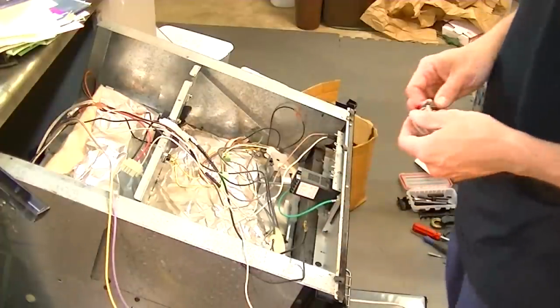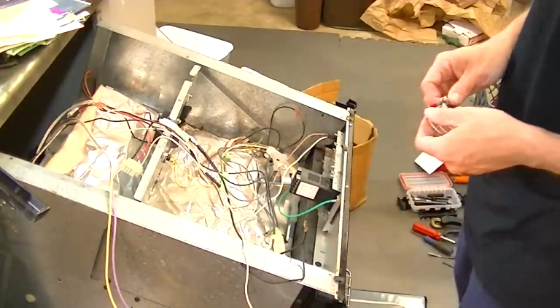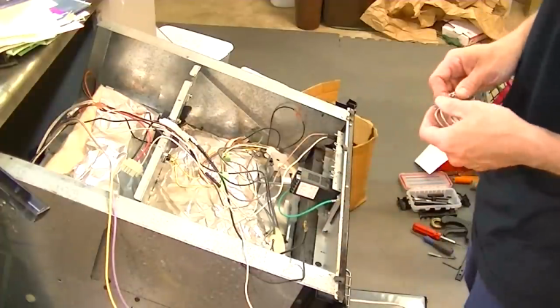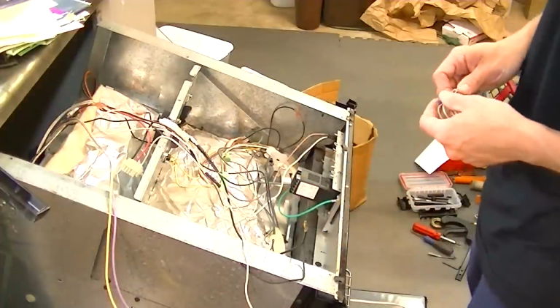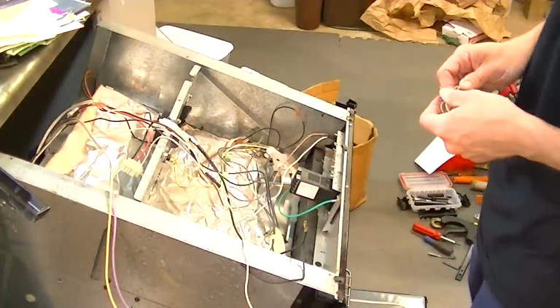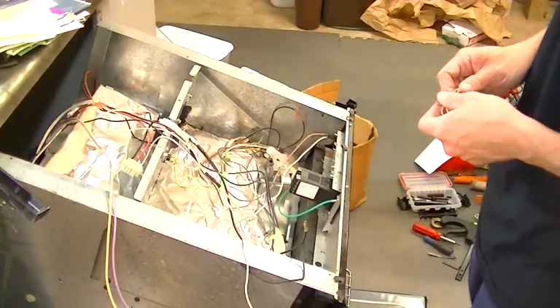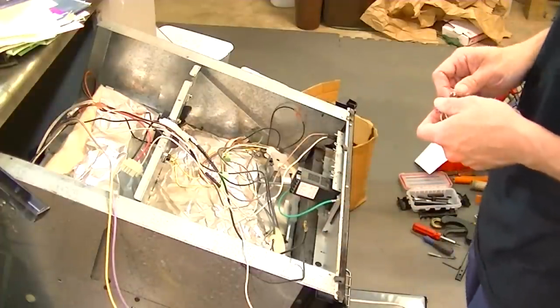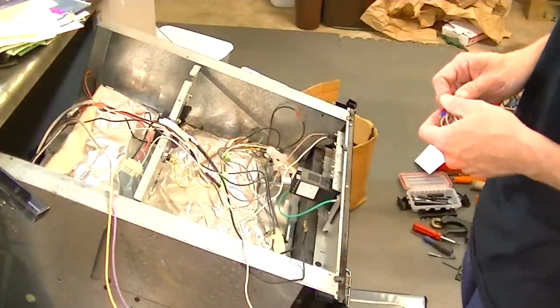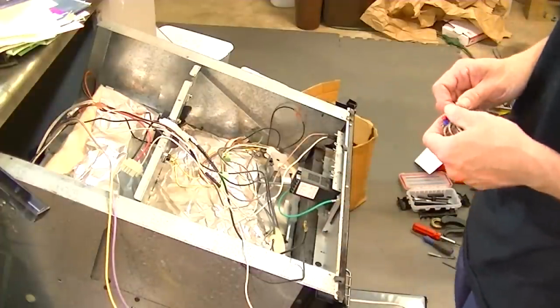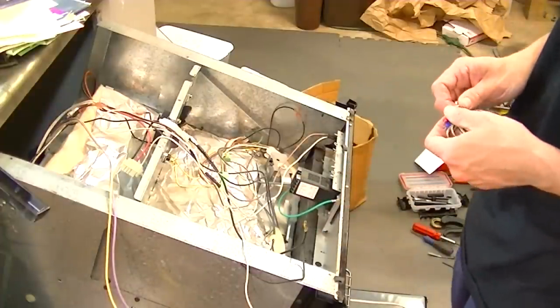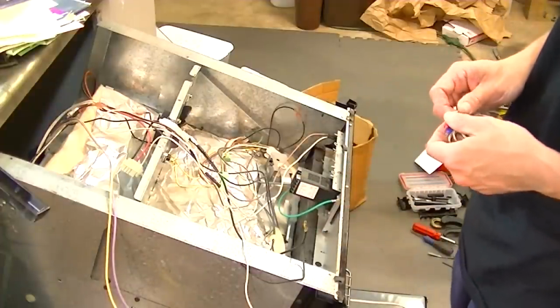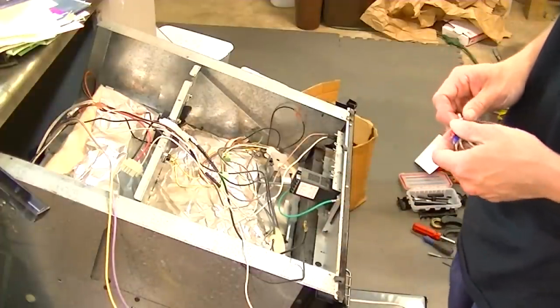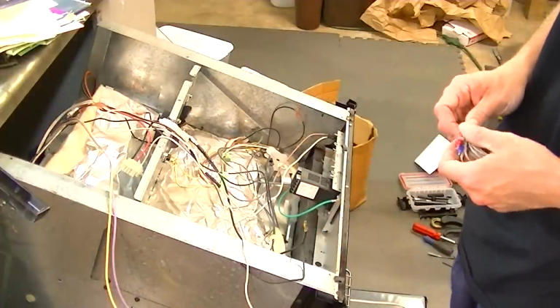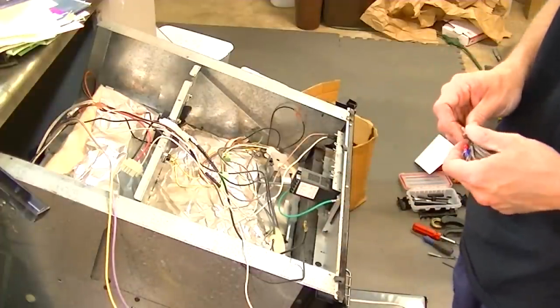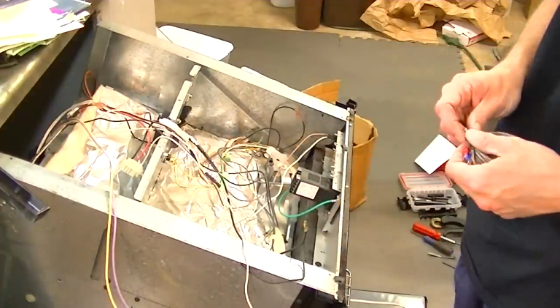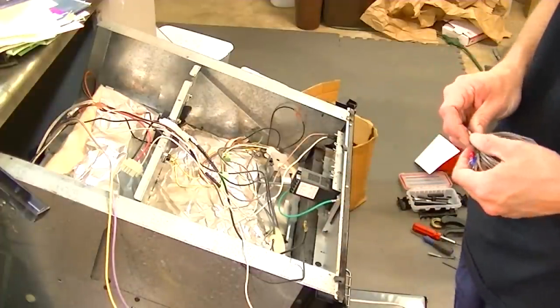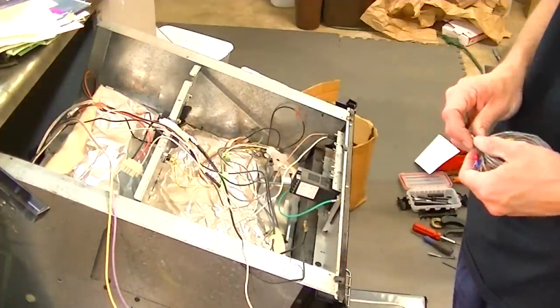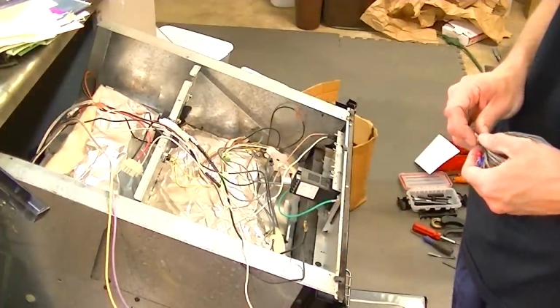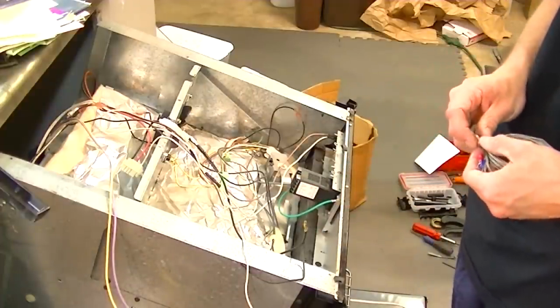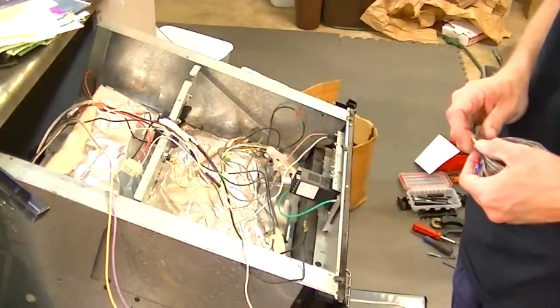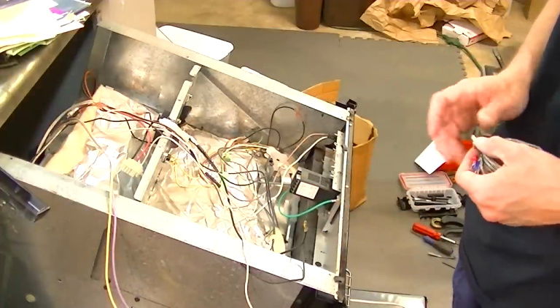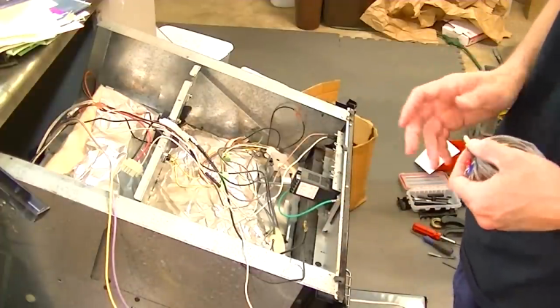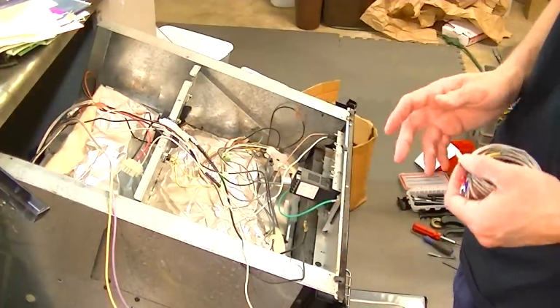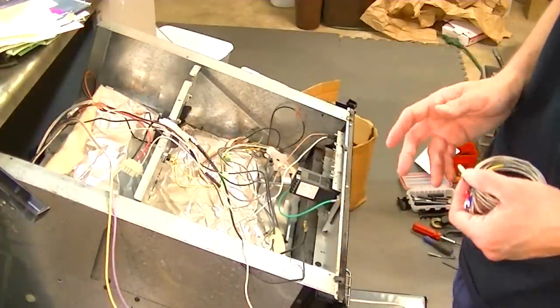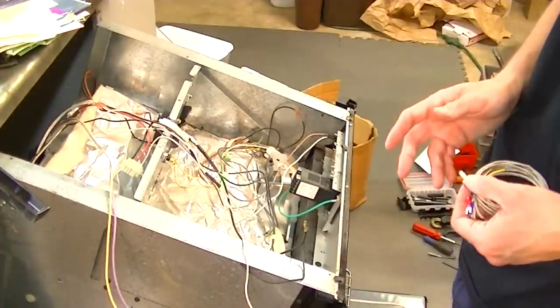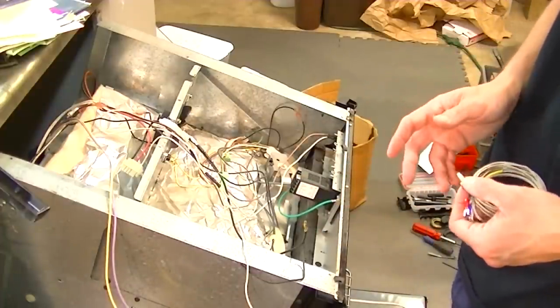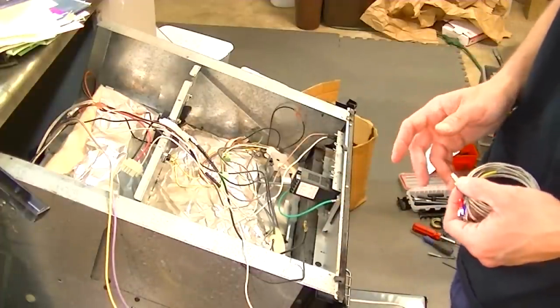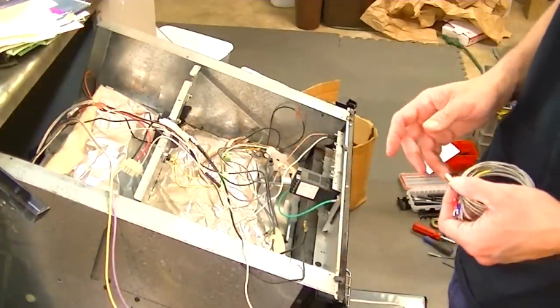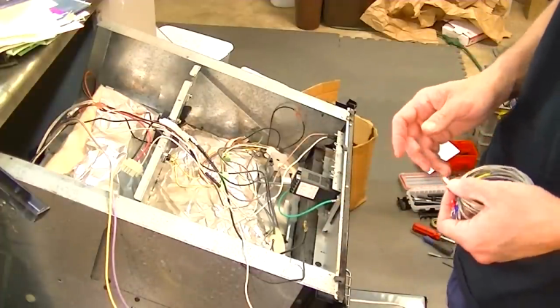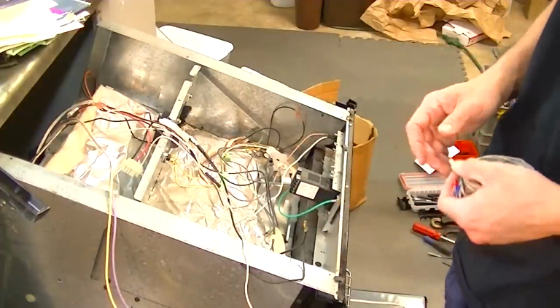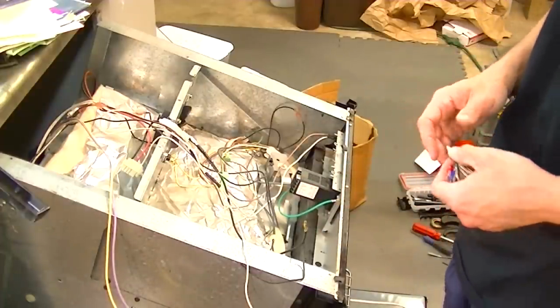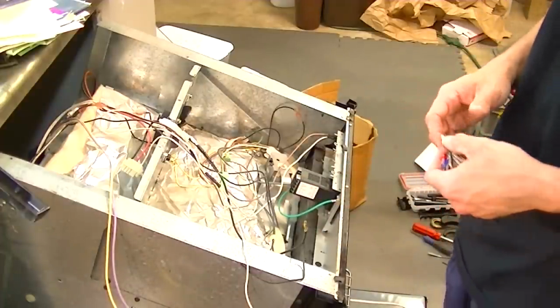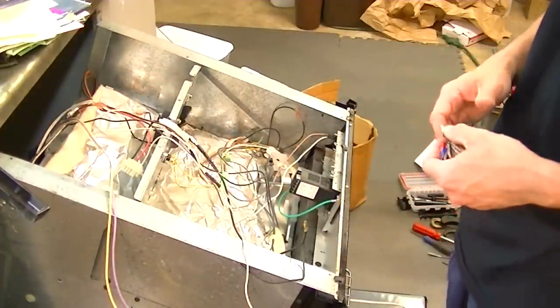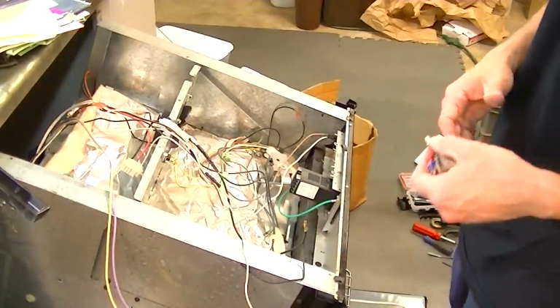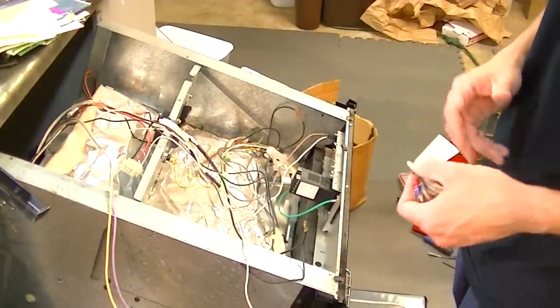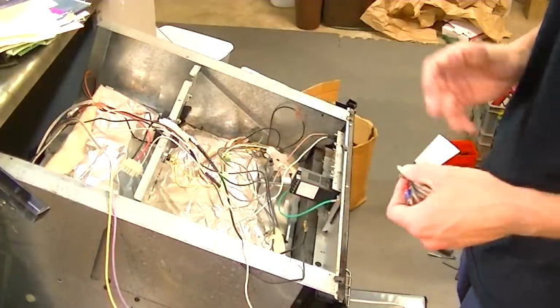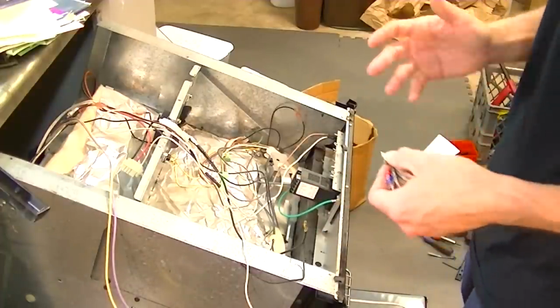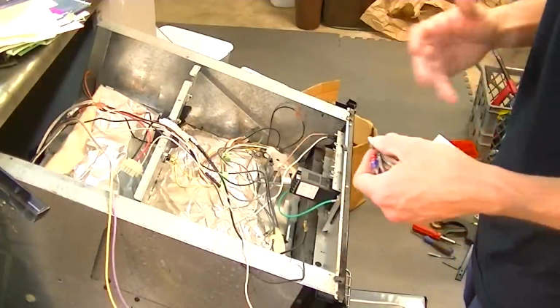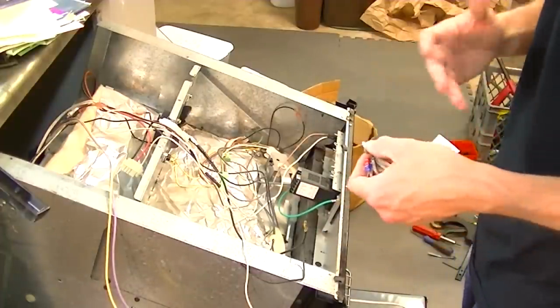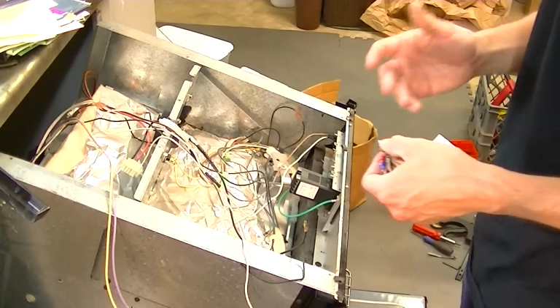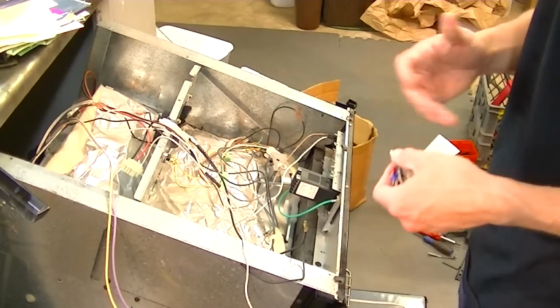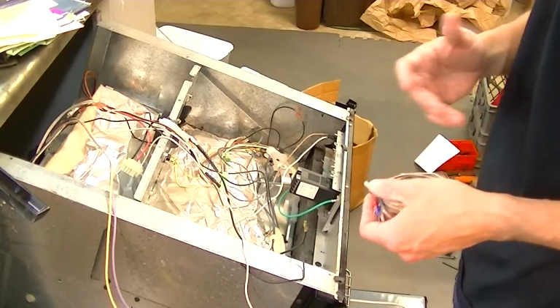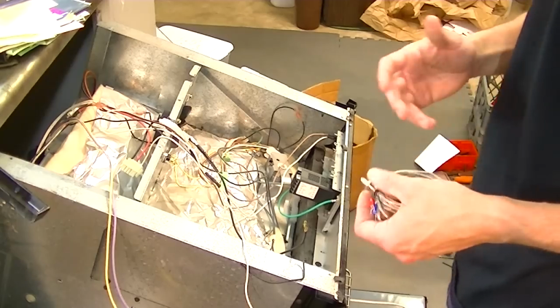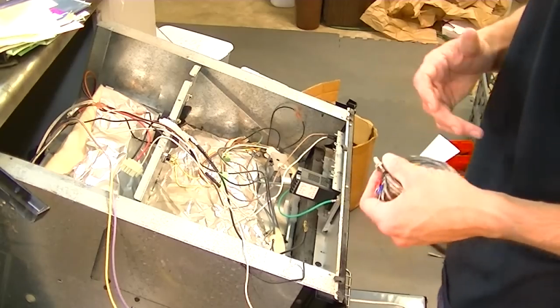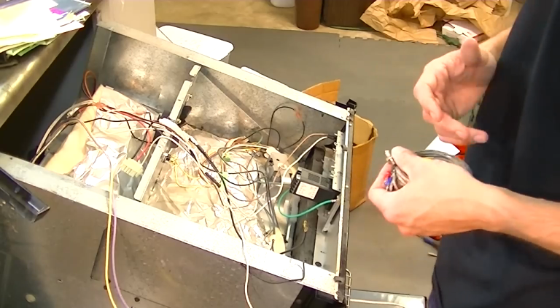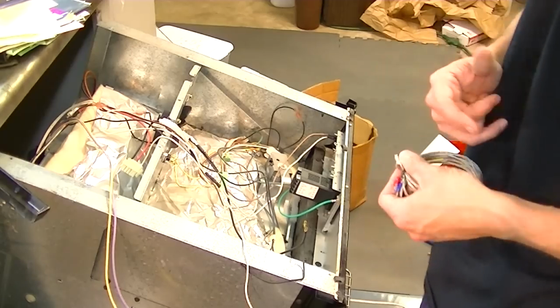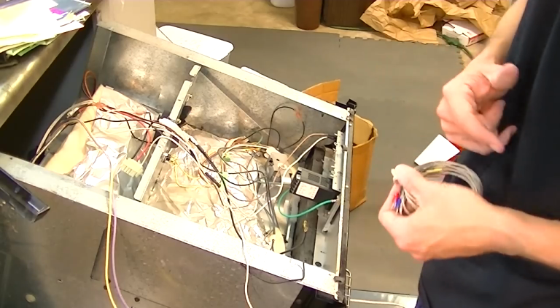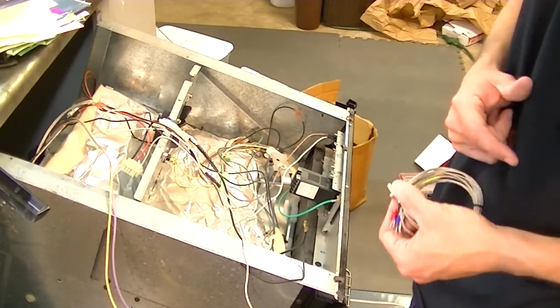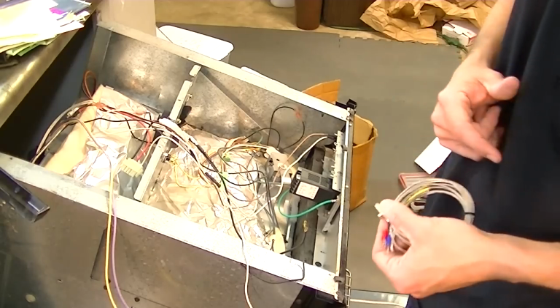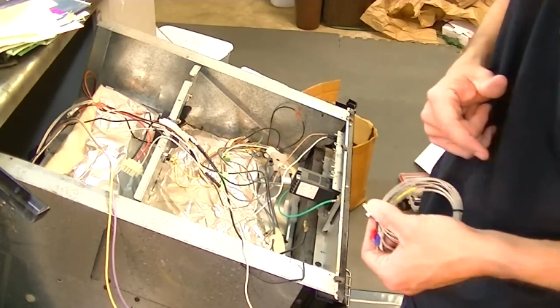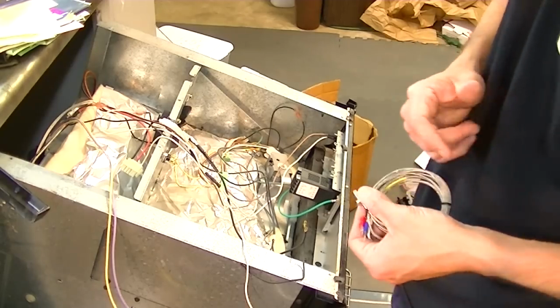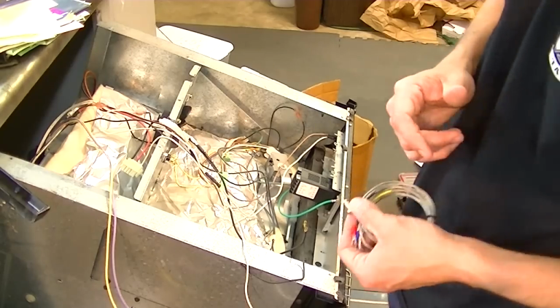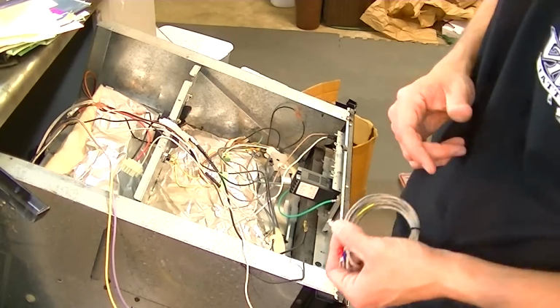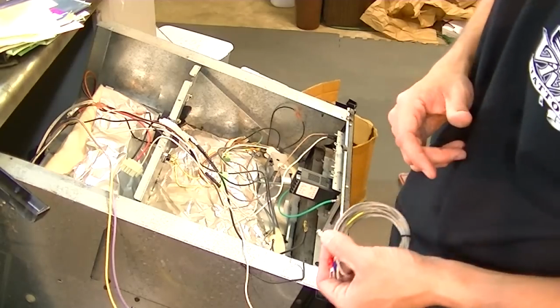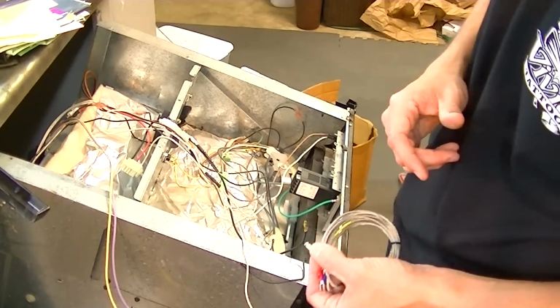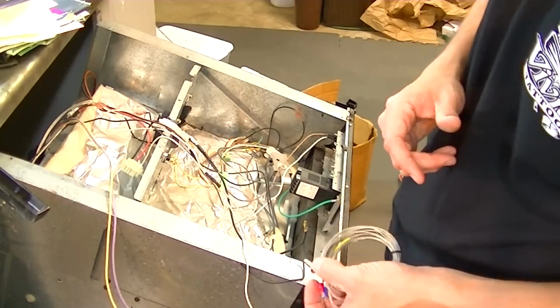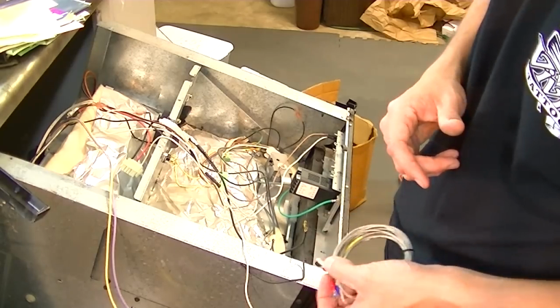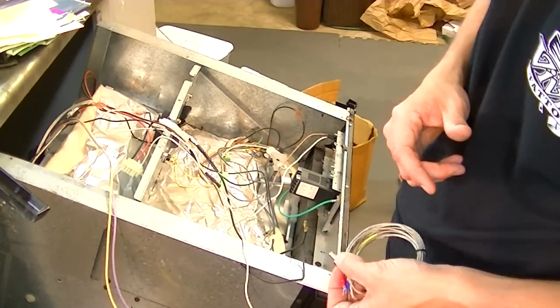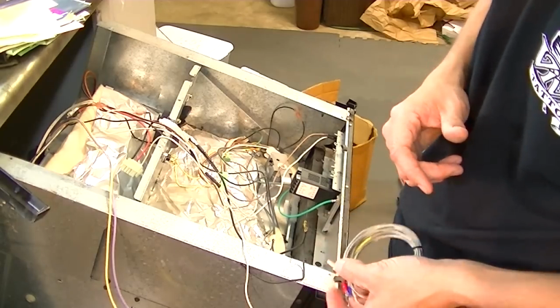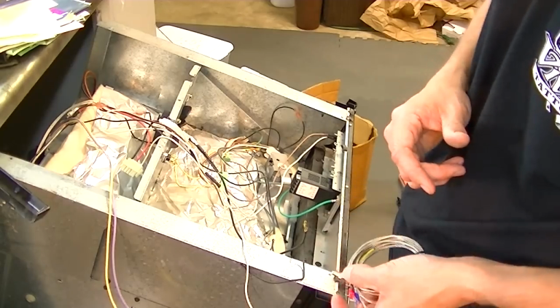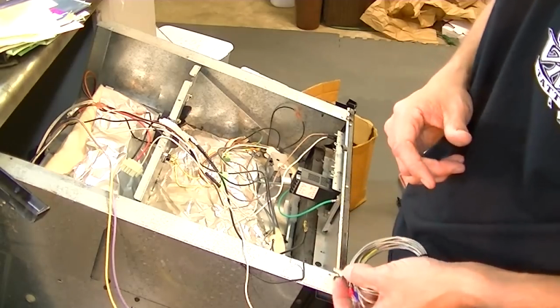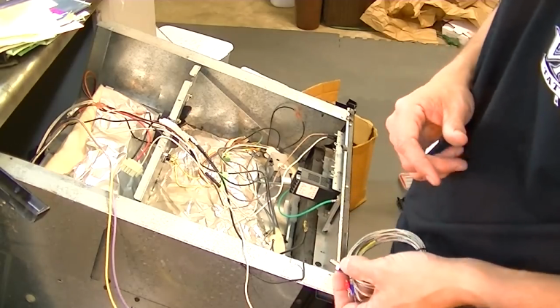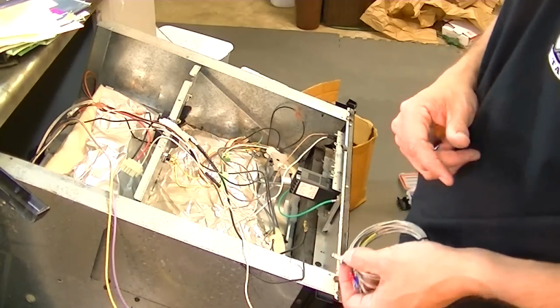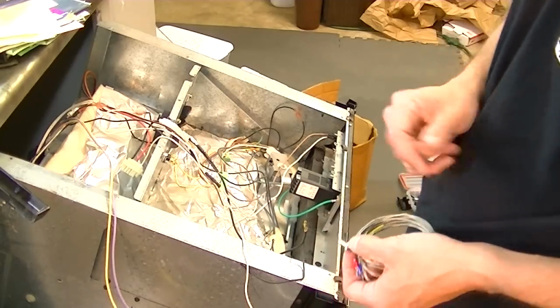Whereas with just the old regular Kenmore control, you set the temperature but it's not very accurate - it's going to have a lot of fluctuation.